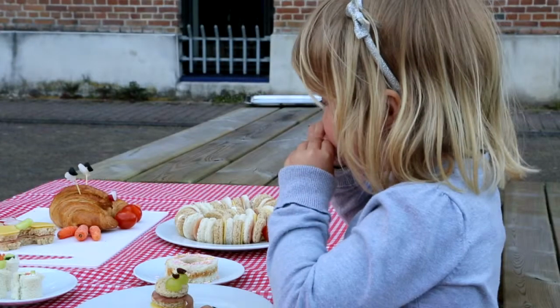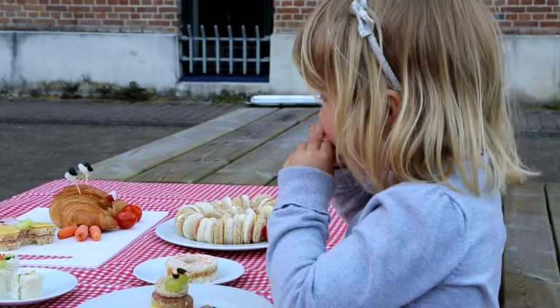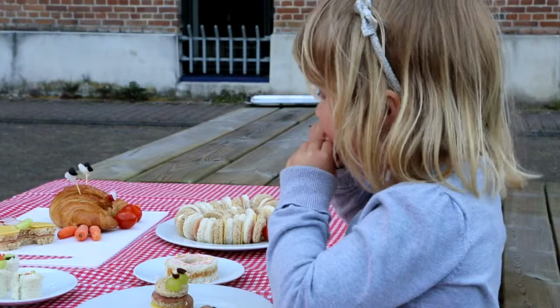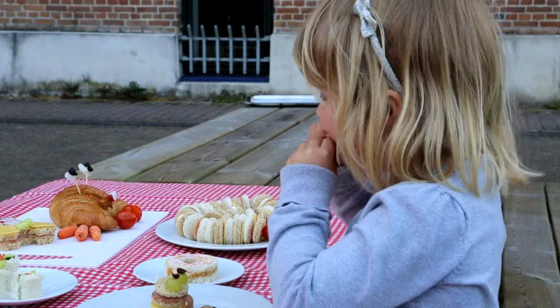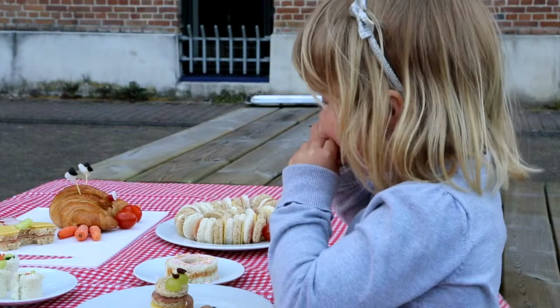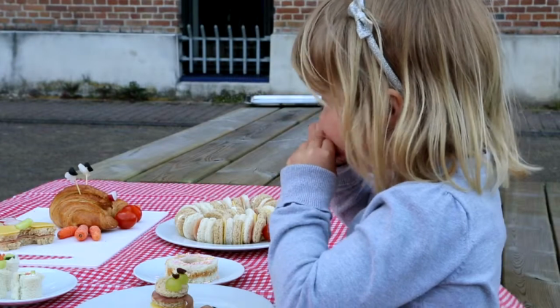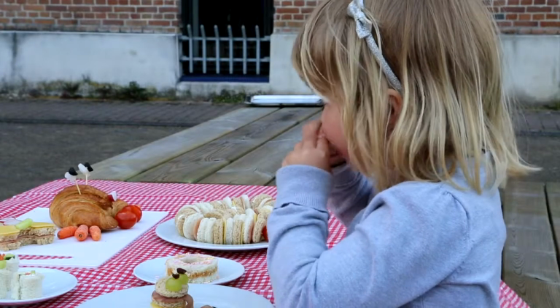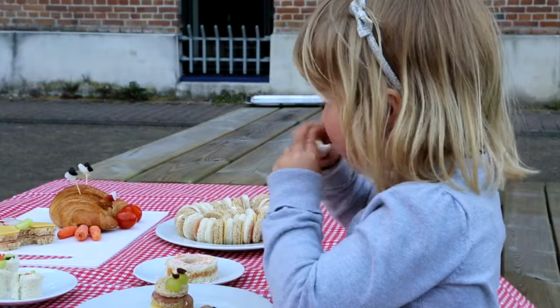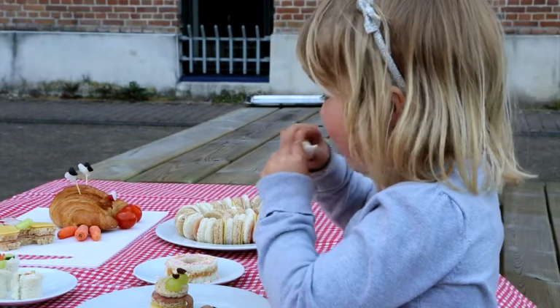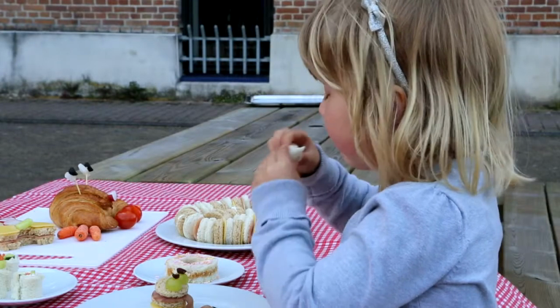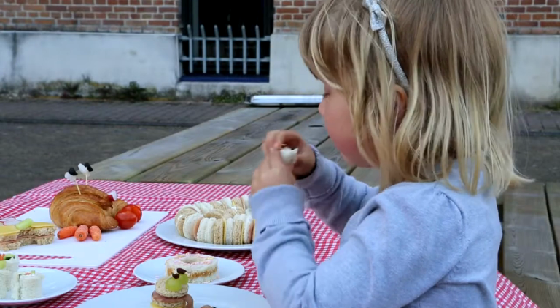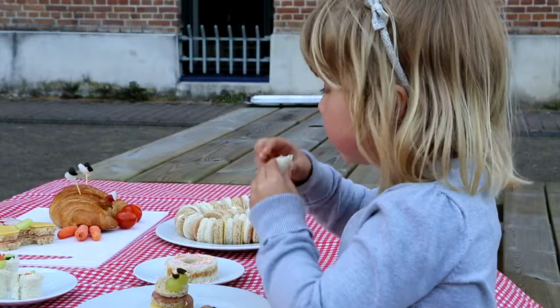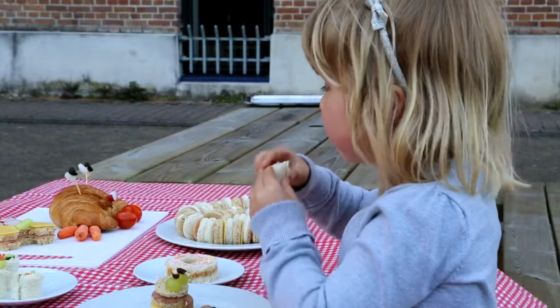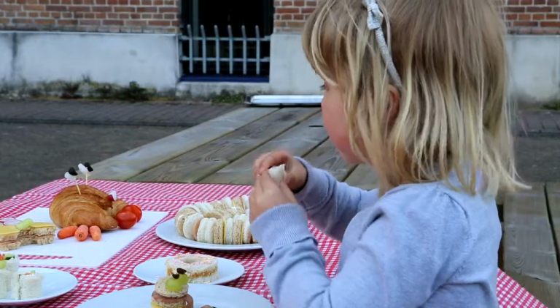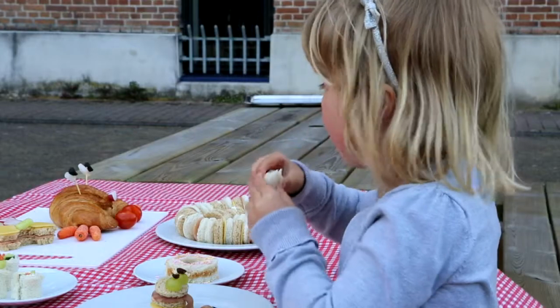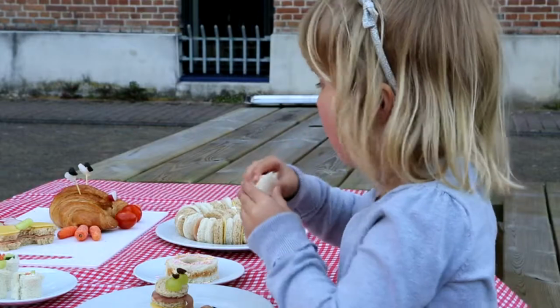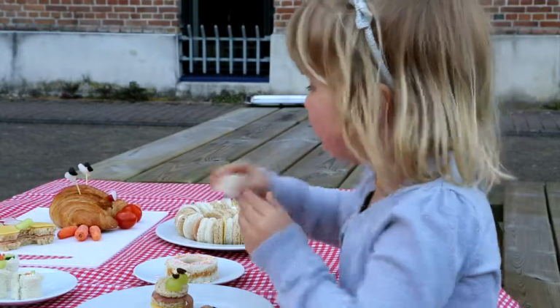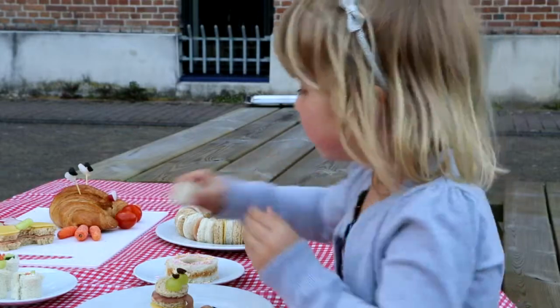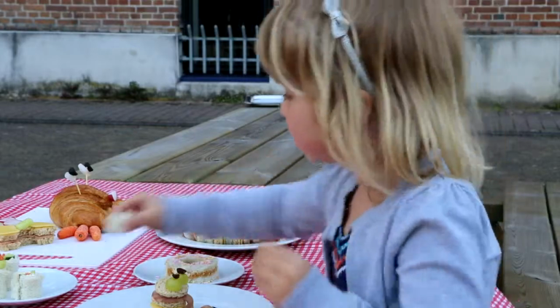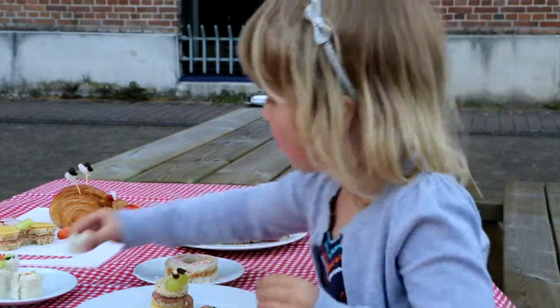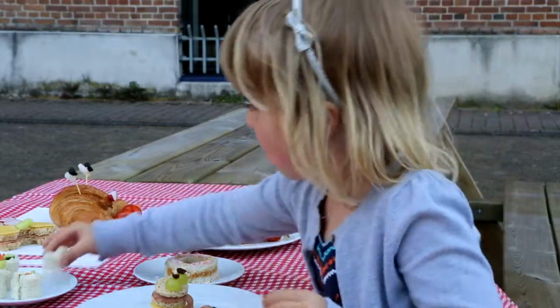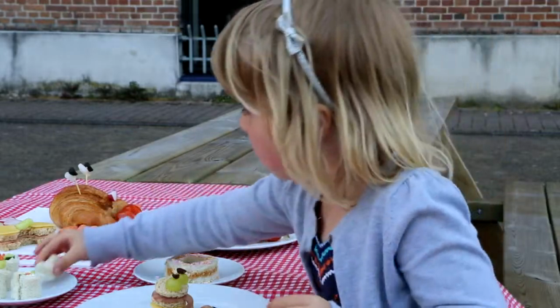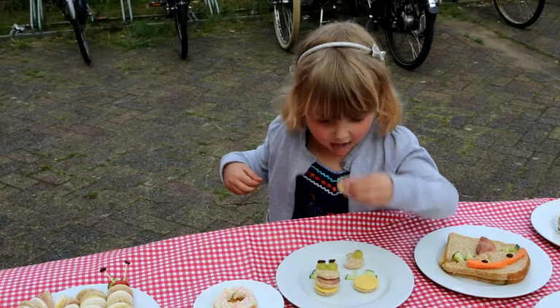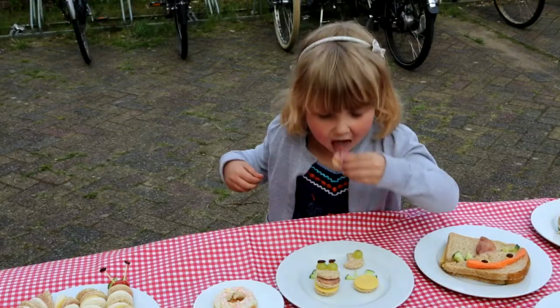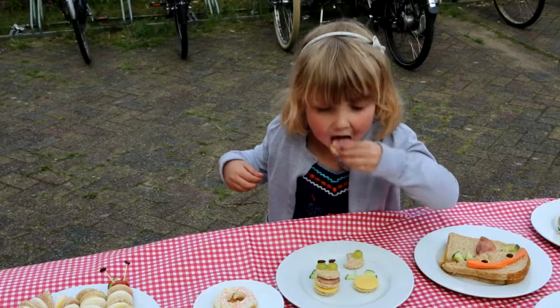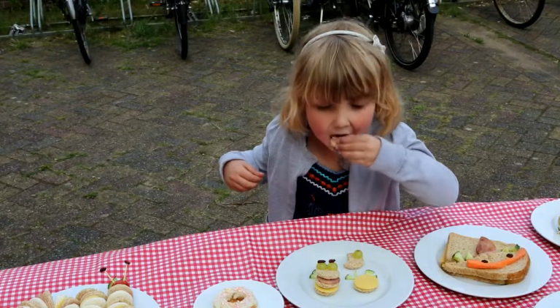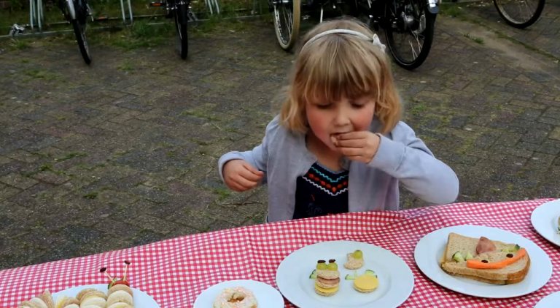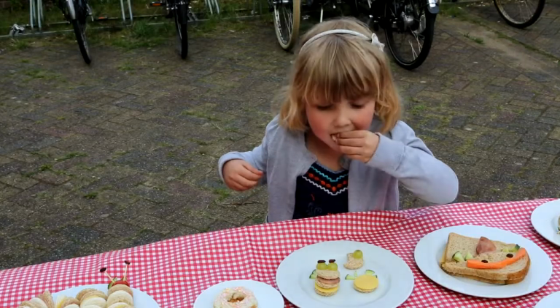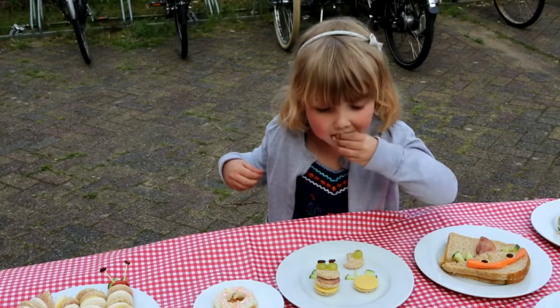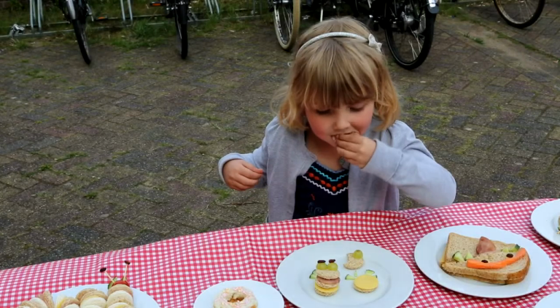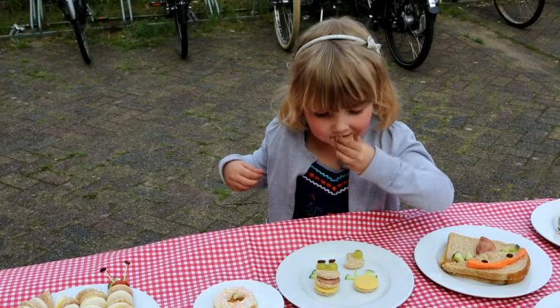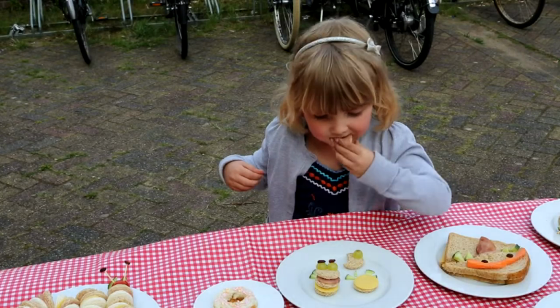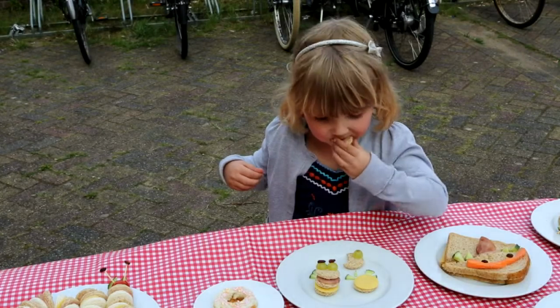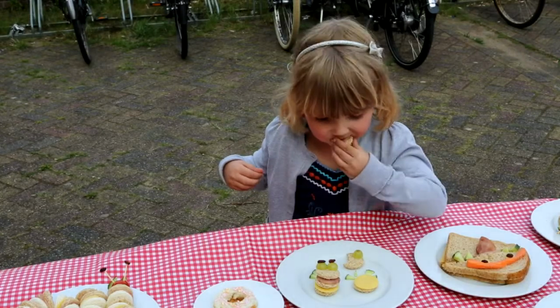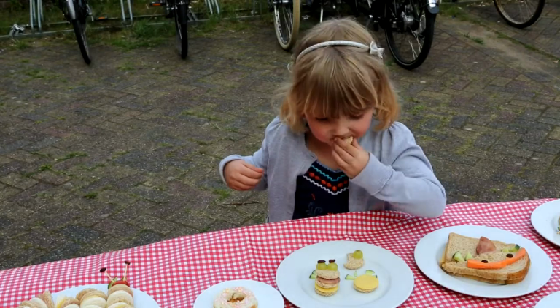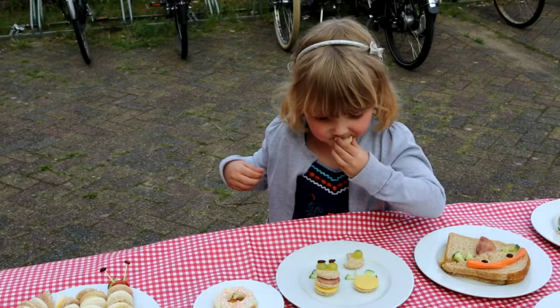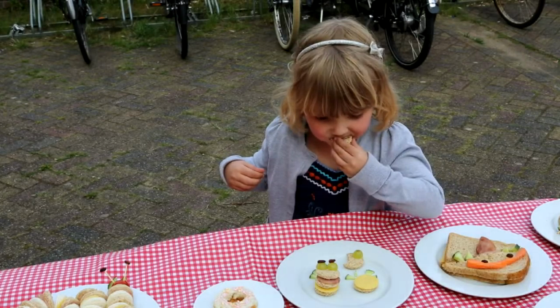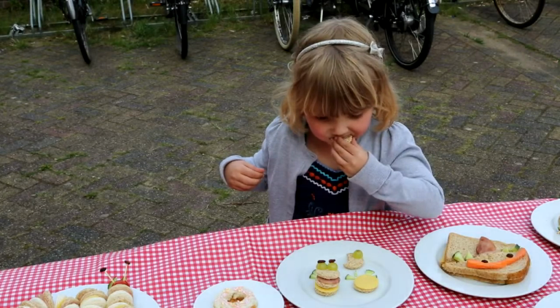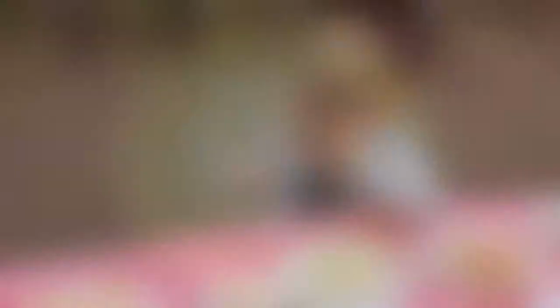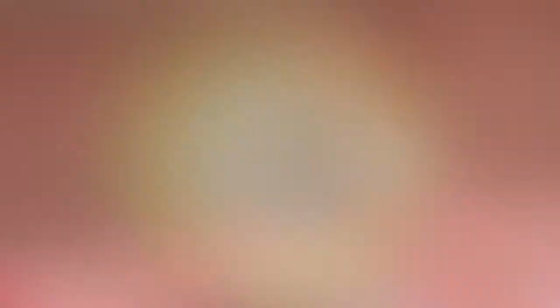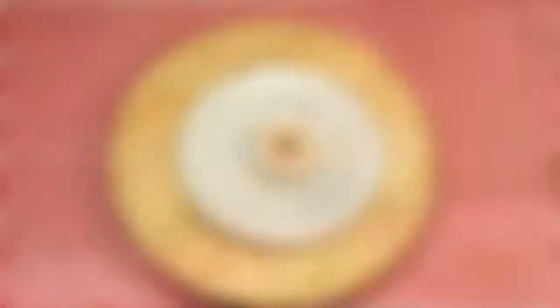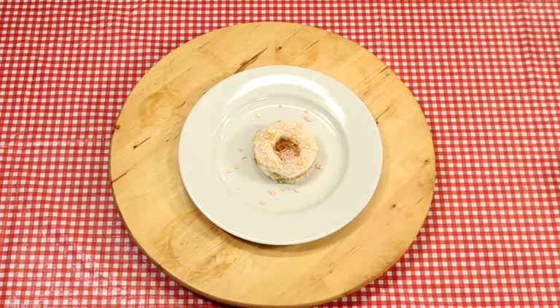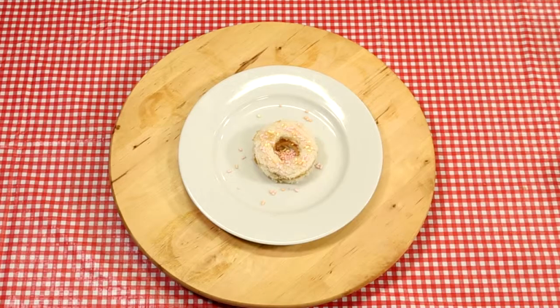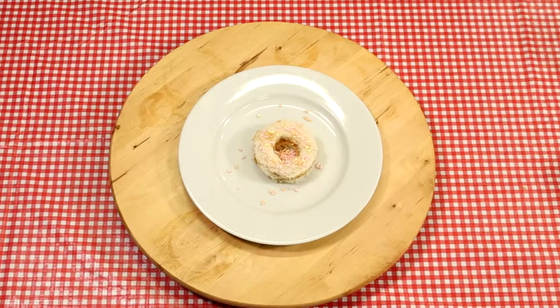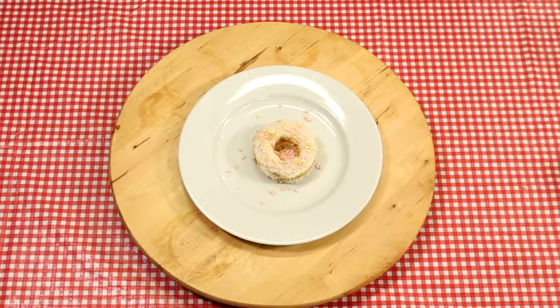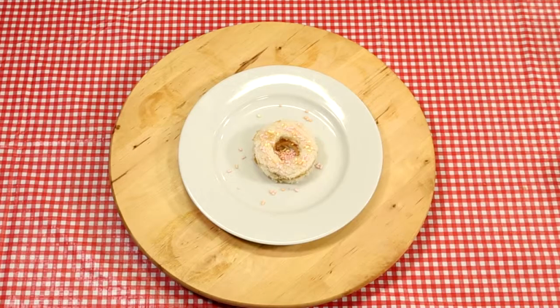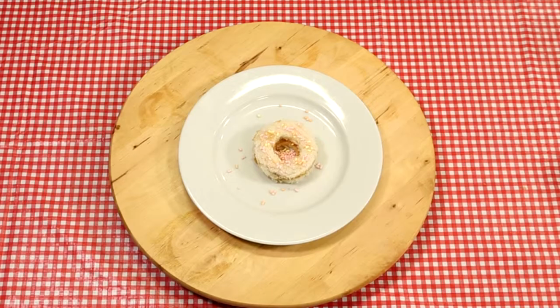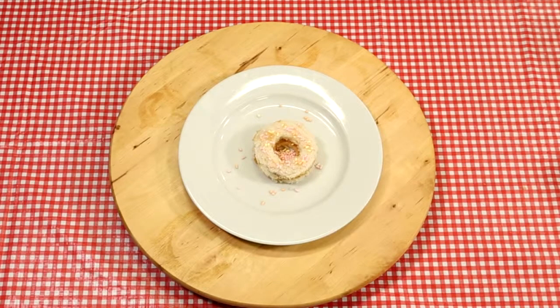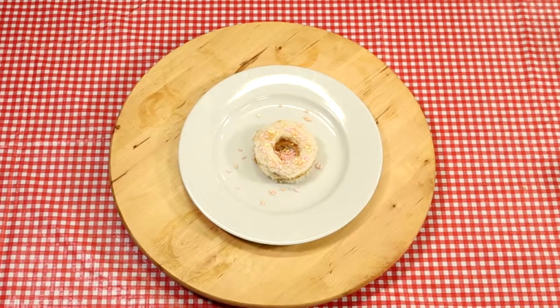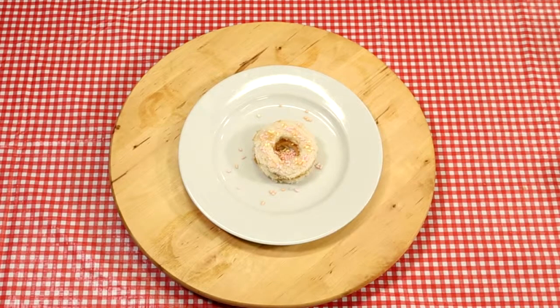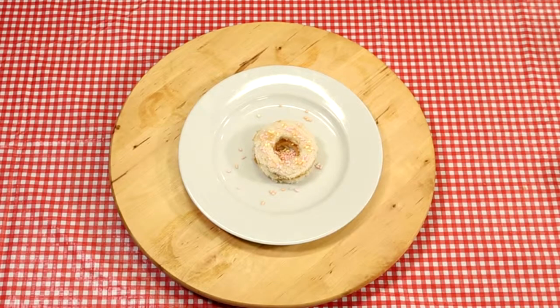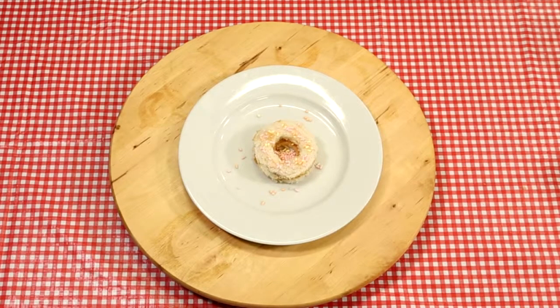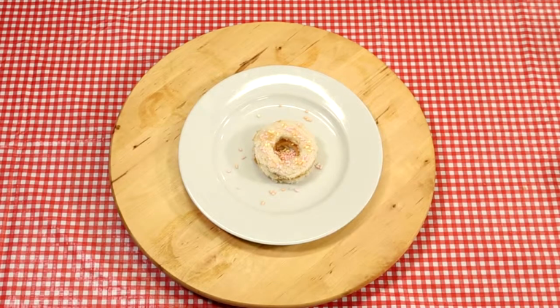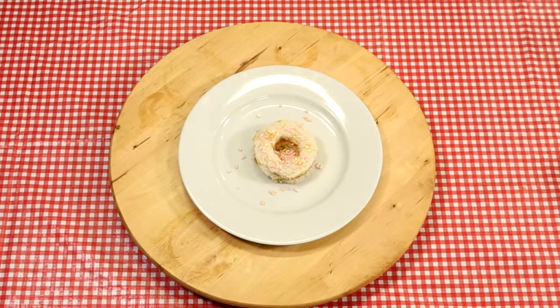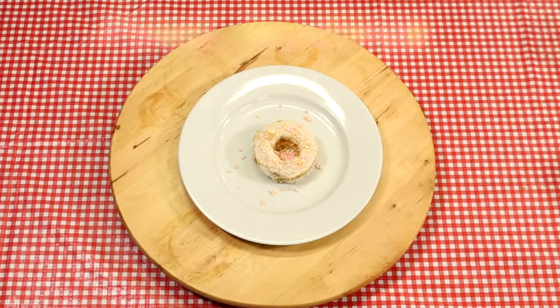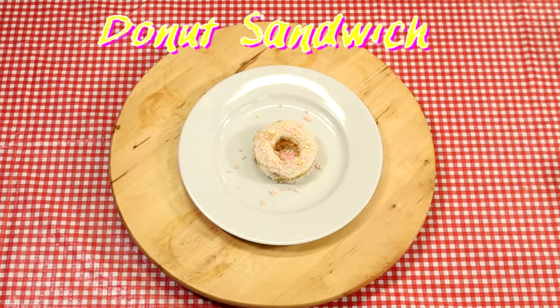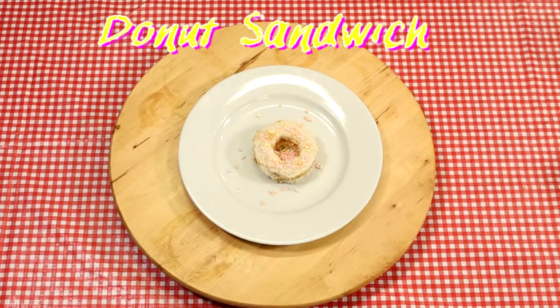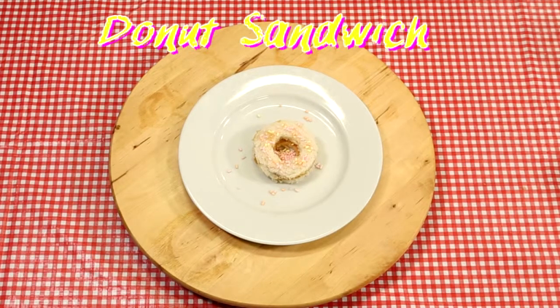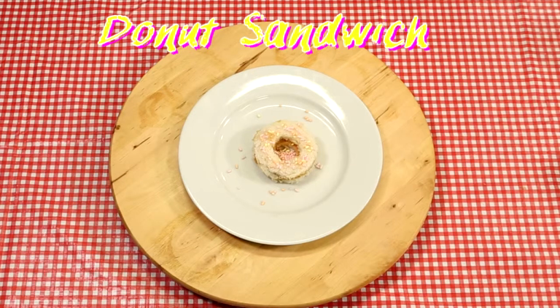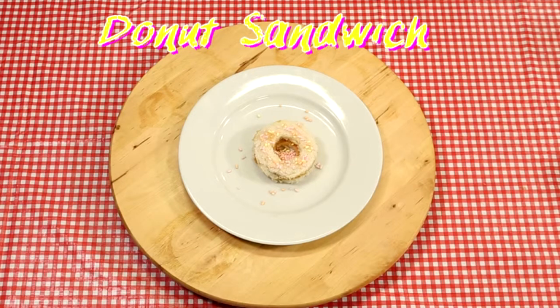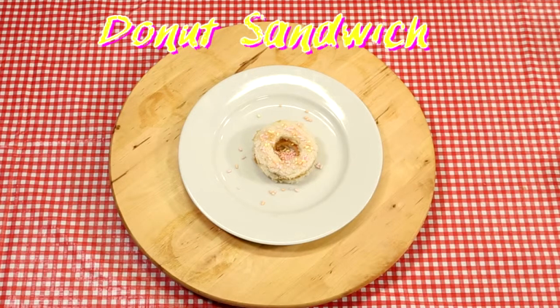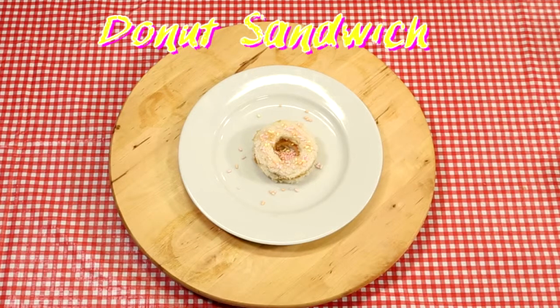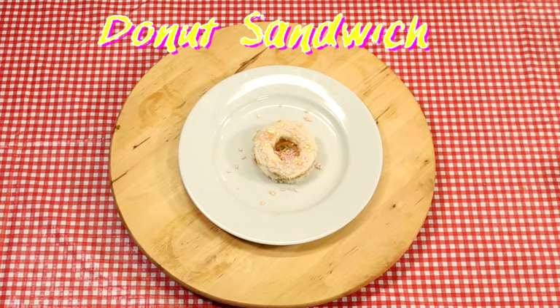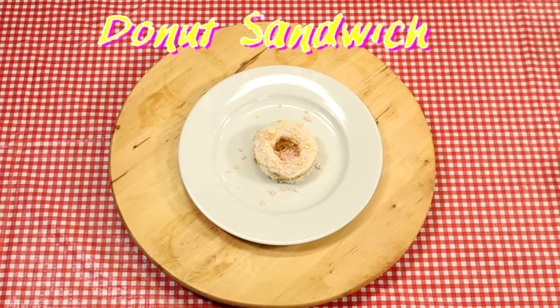It's time for sandwich fun with these awesome edible creations. Let us show you how to make a cool doughnut sandwich.